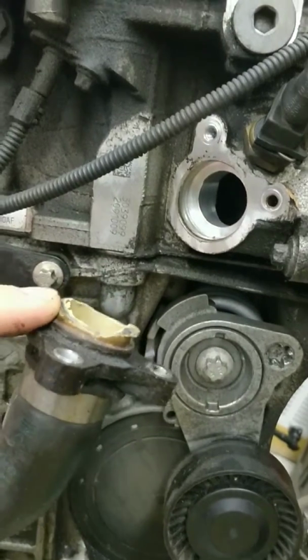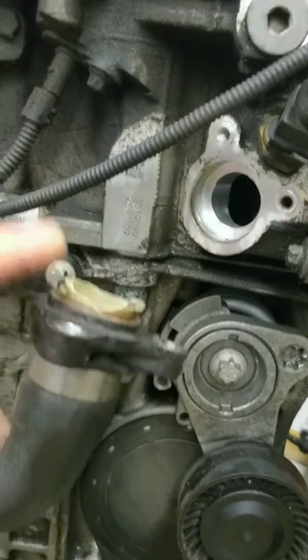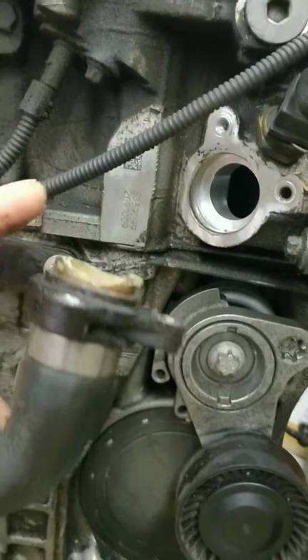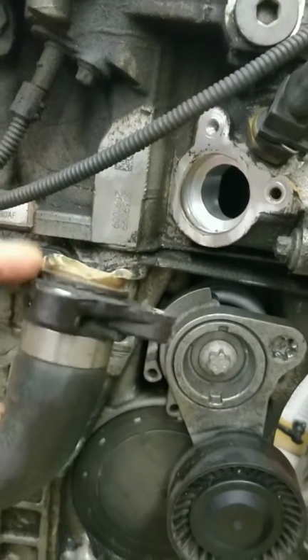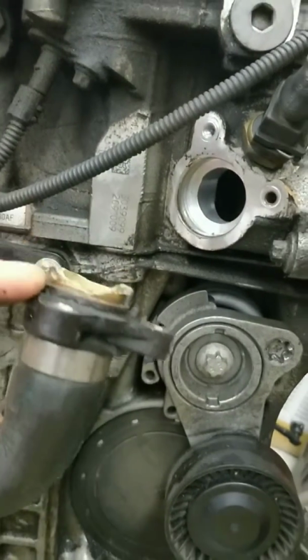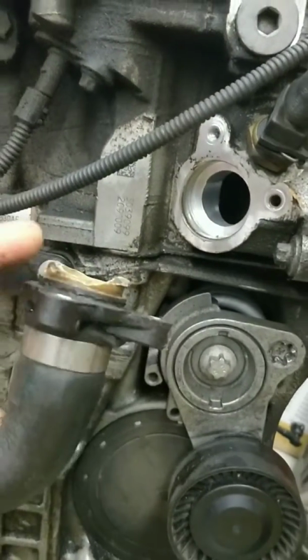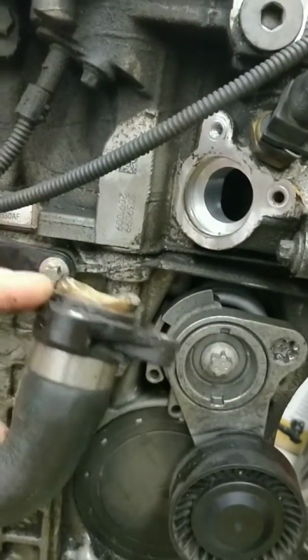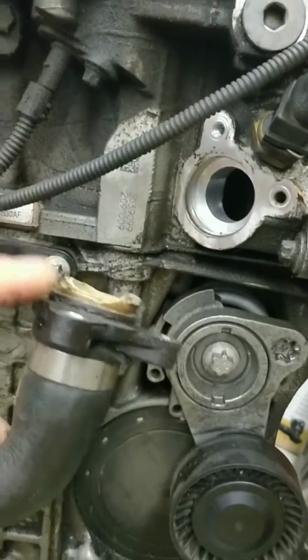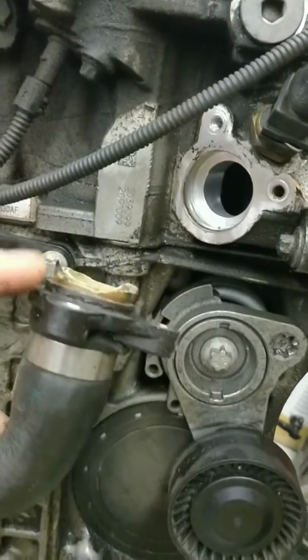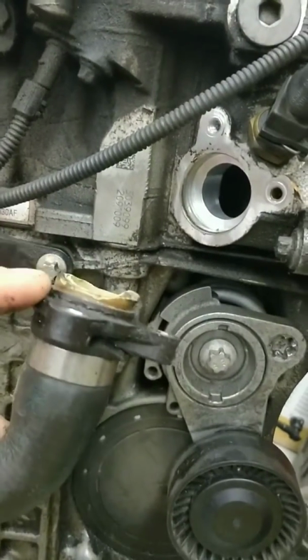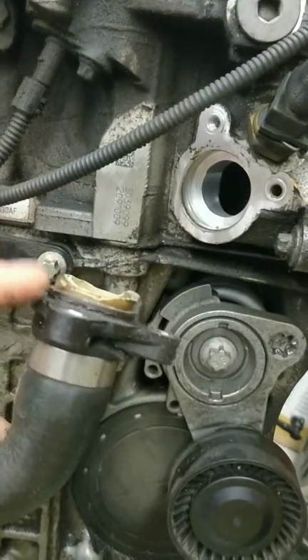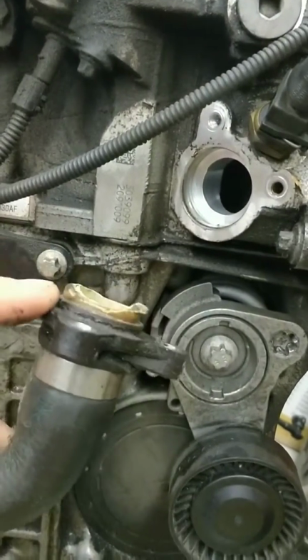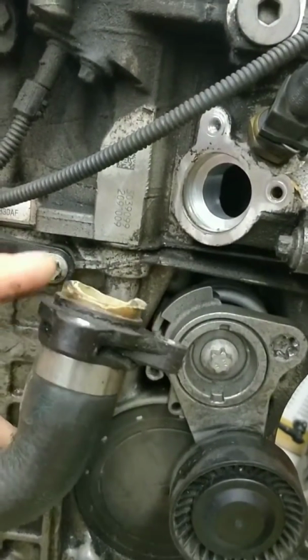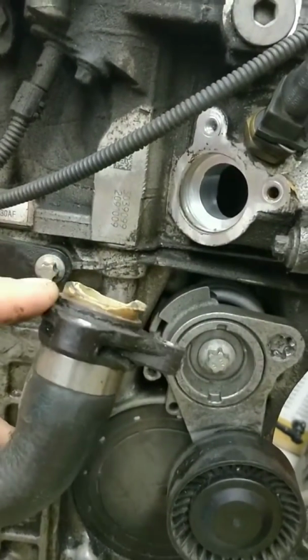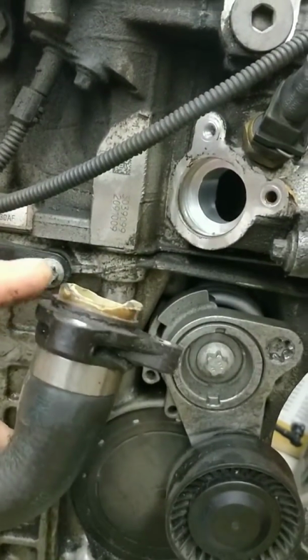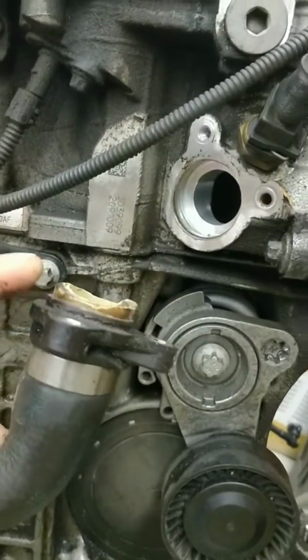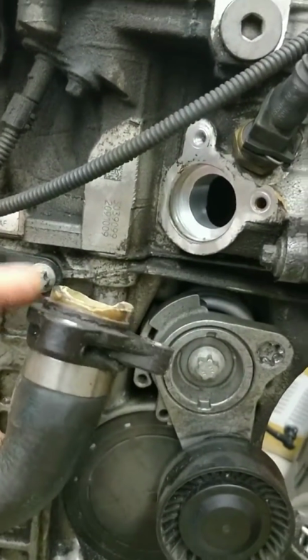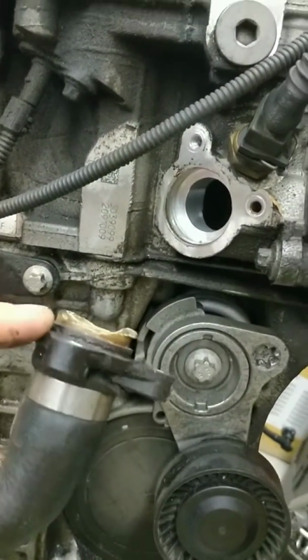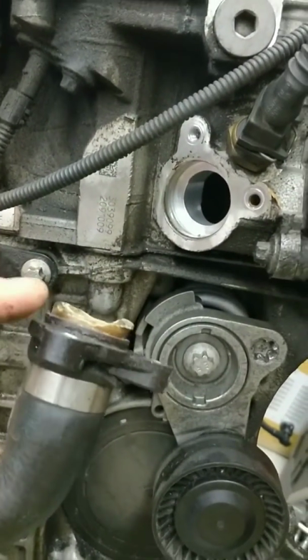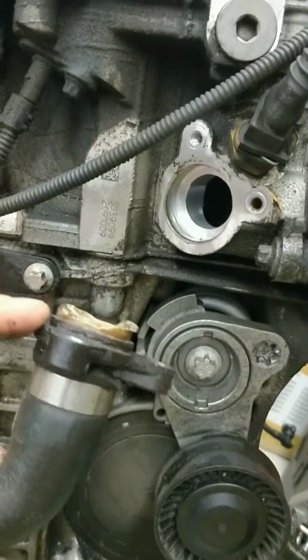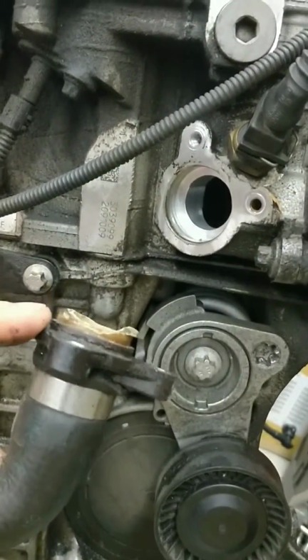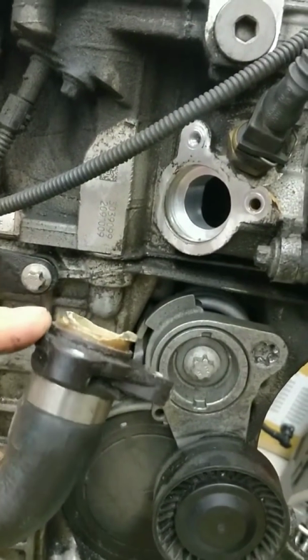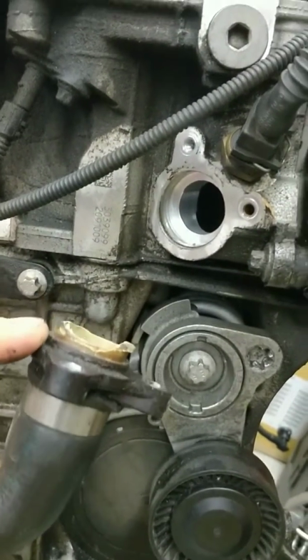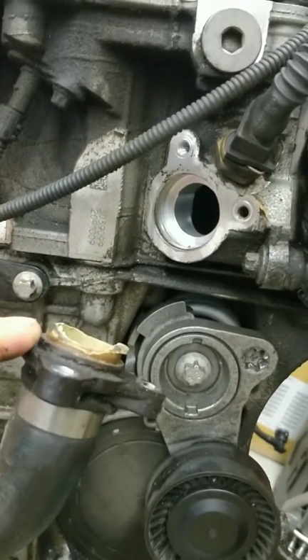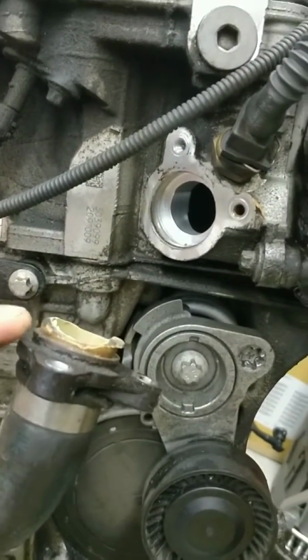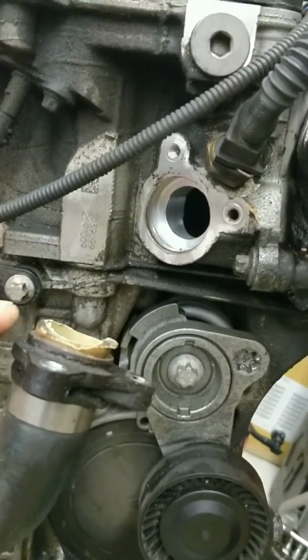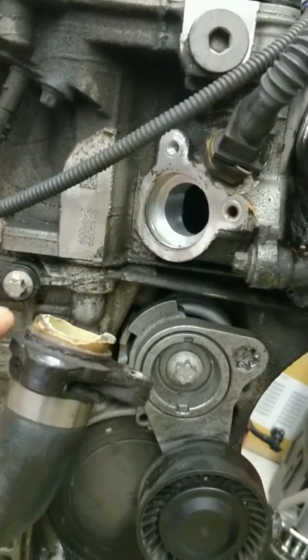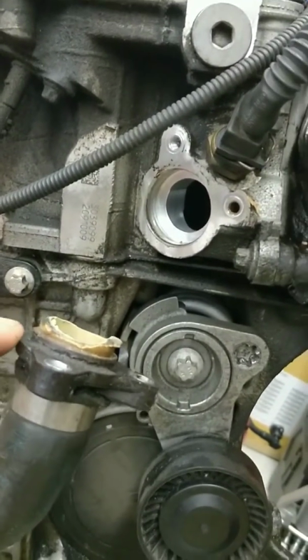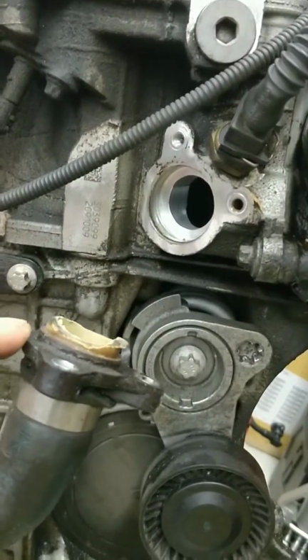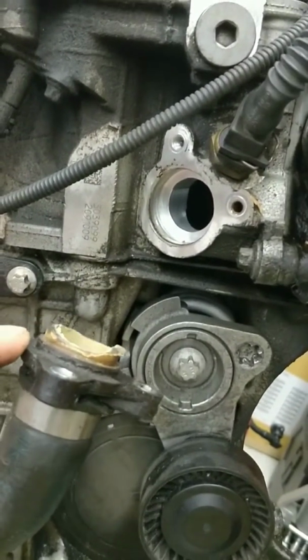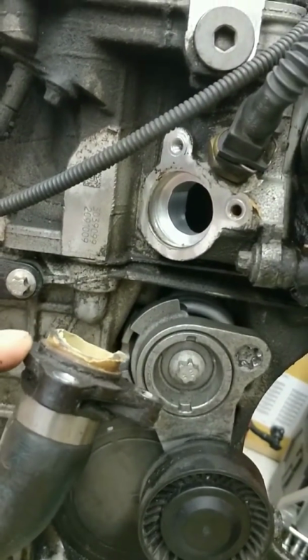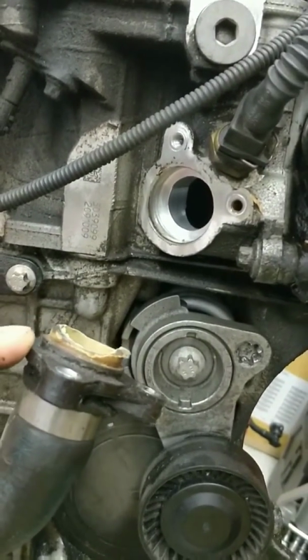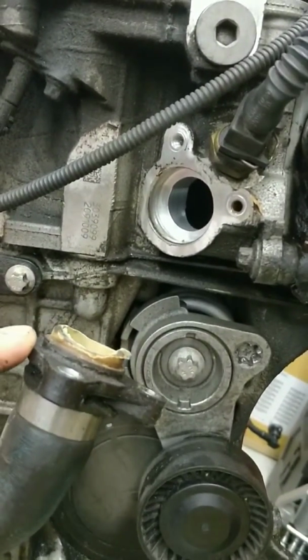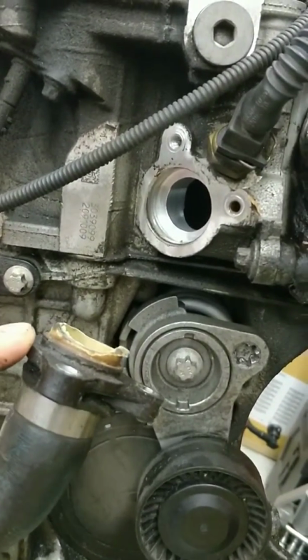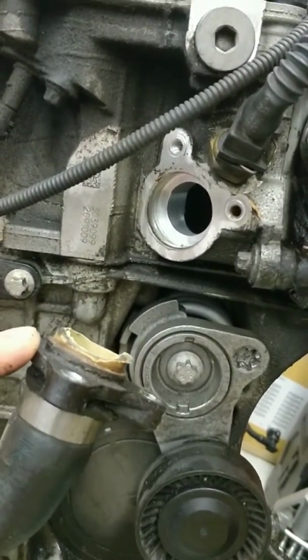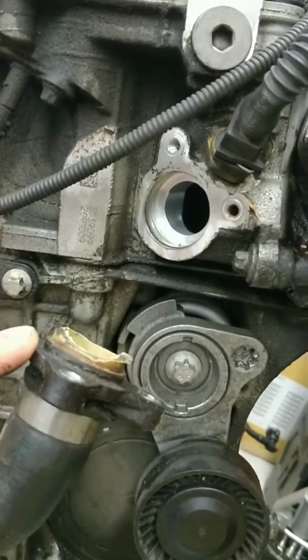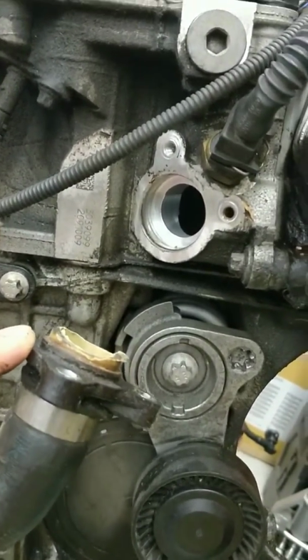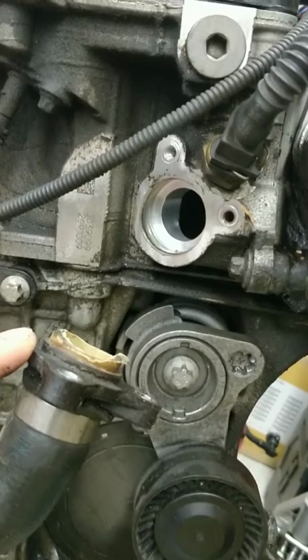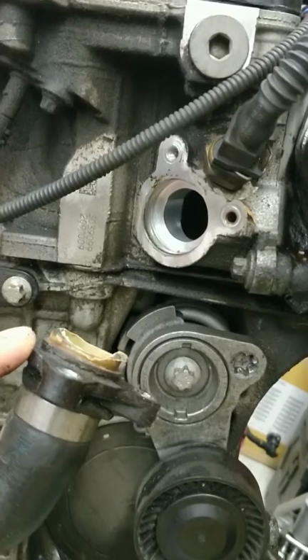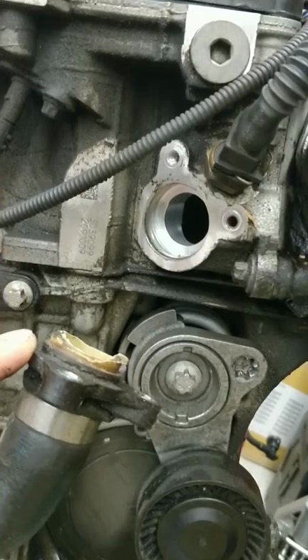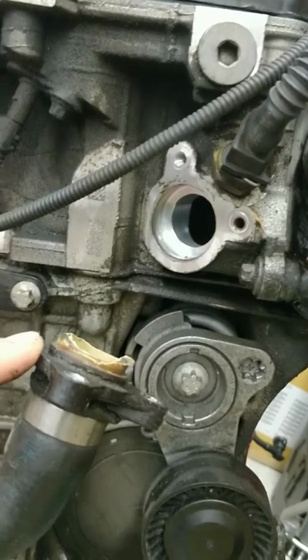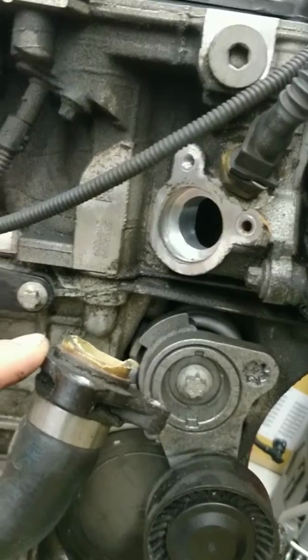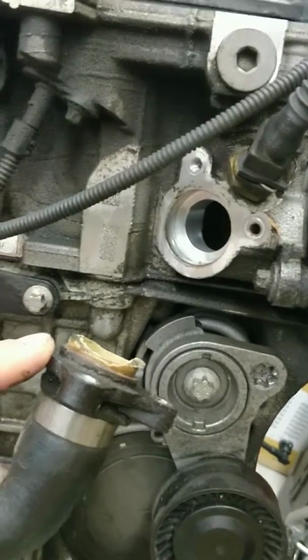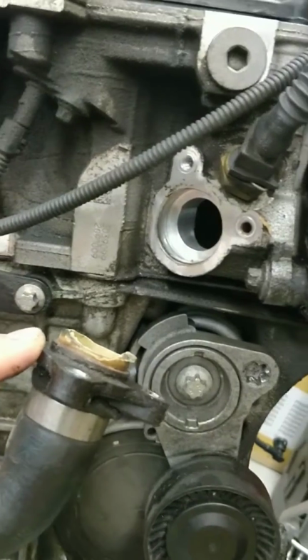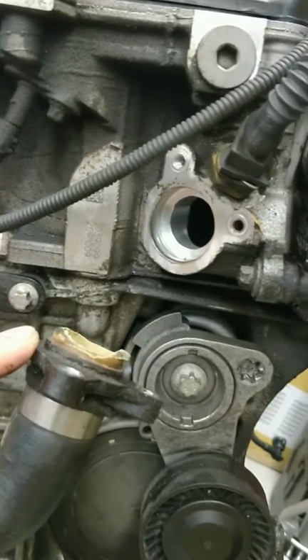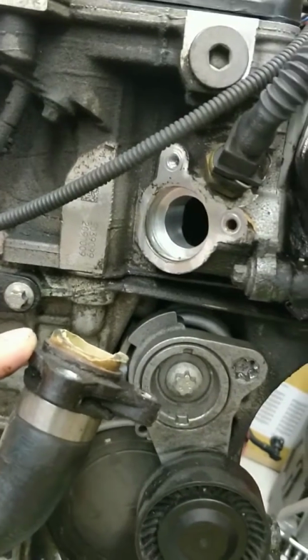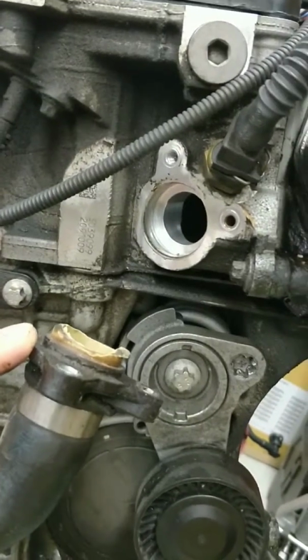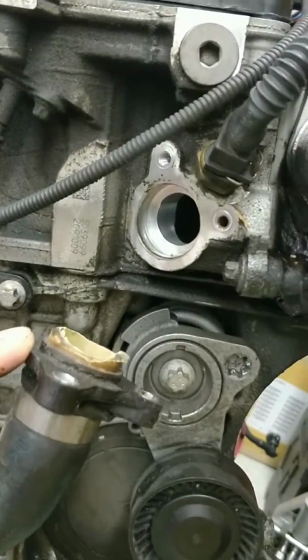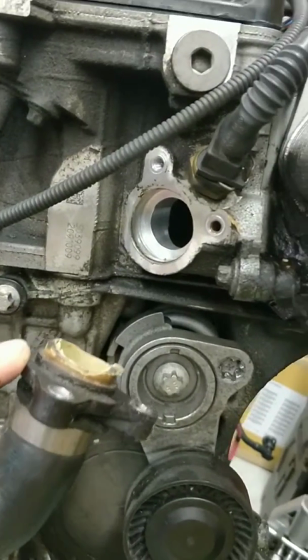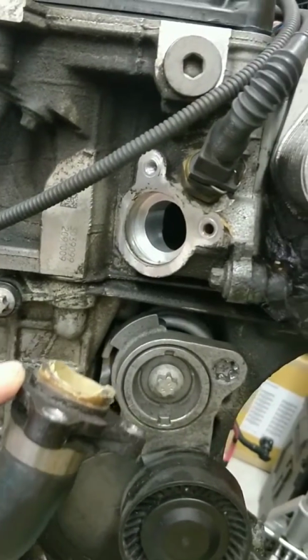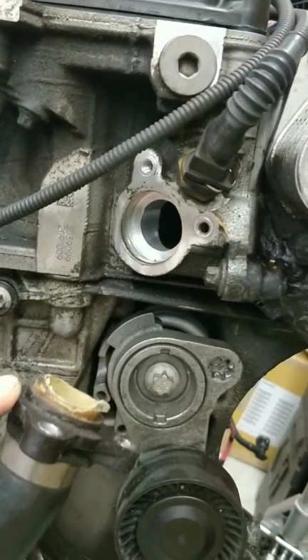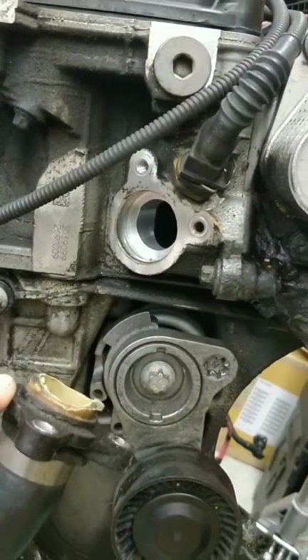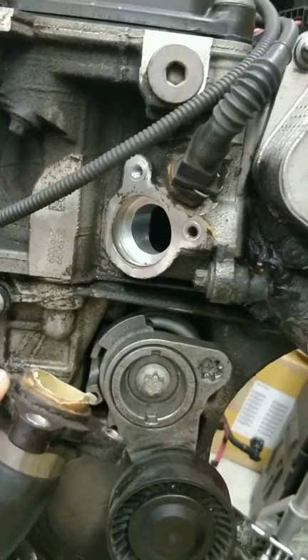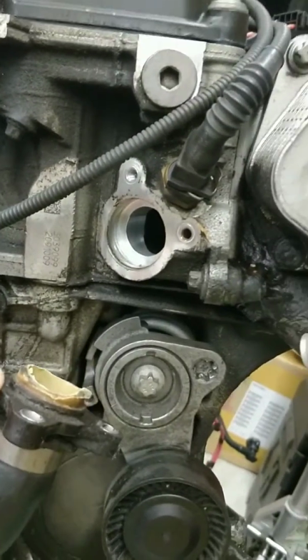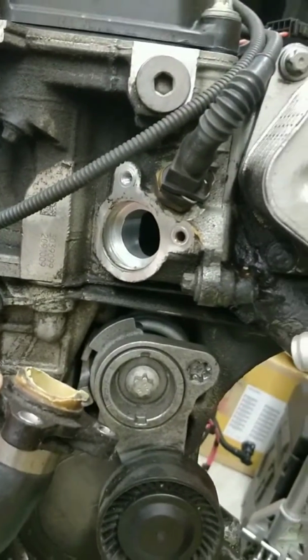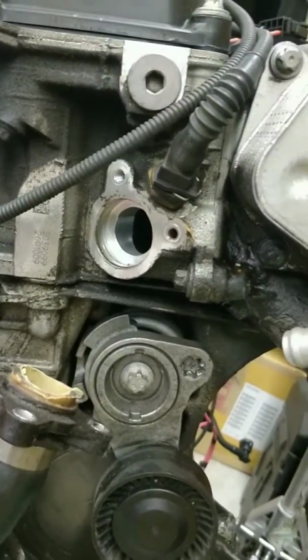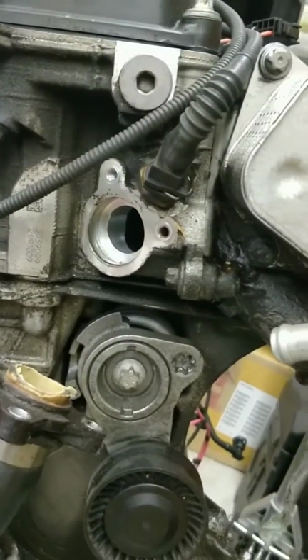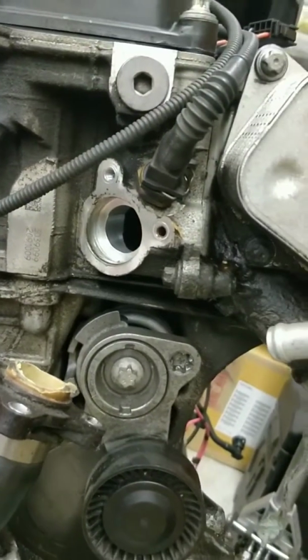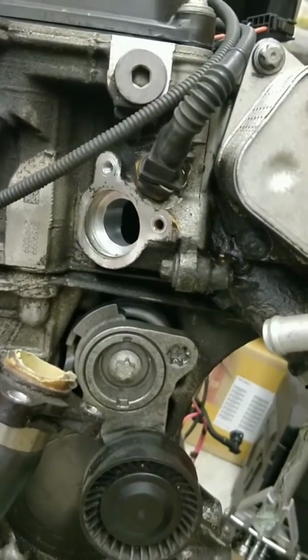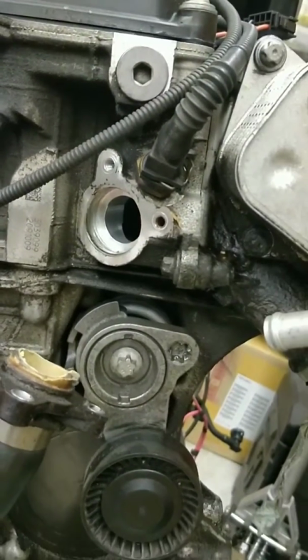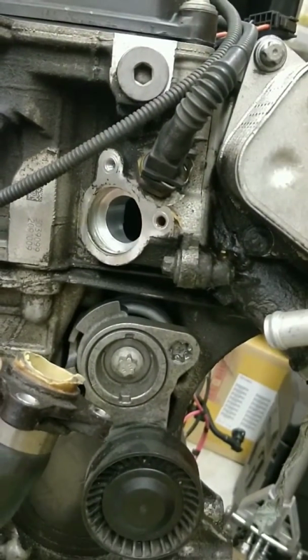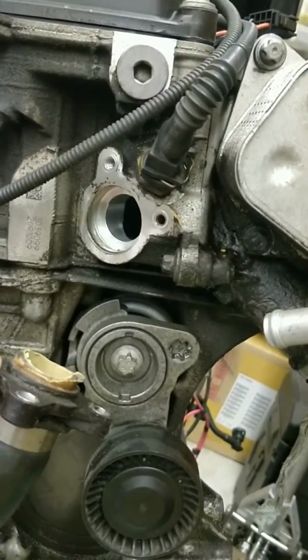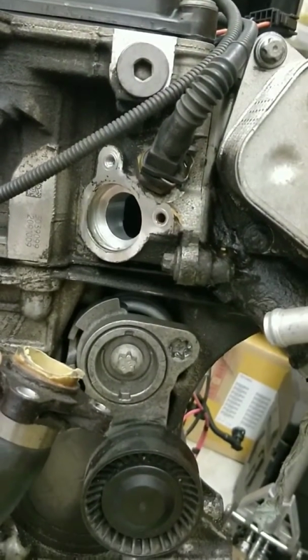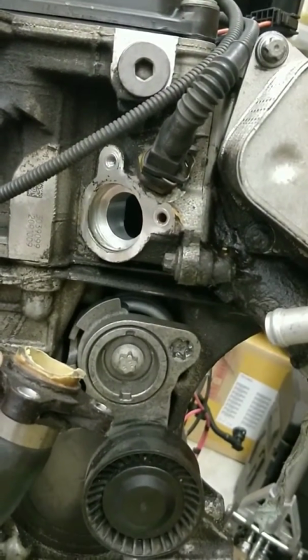They do make an aluminum piece to fix this to be more durable. Anyway, keep an eye on those oil leaks.